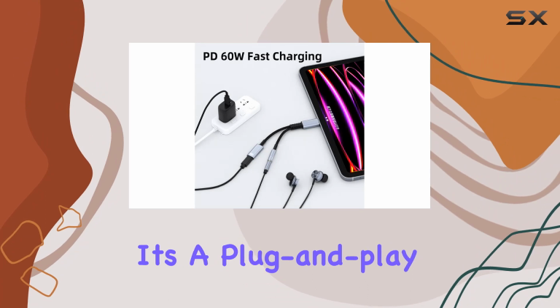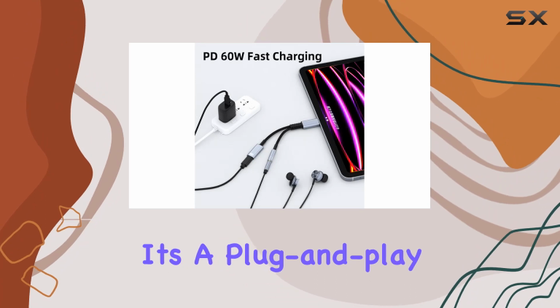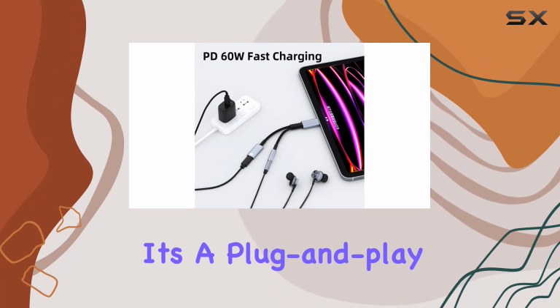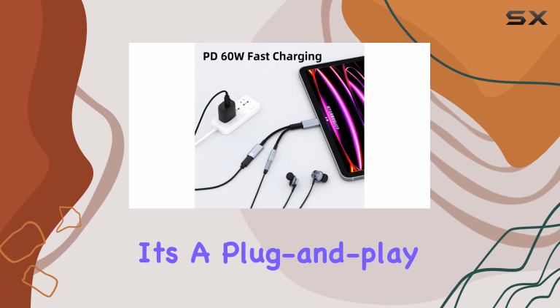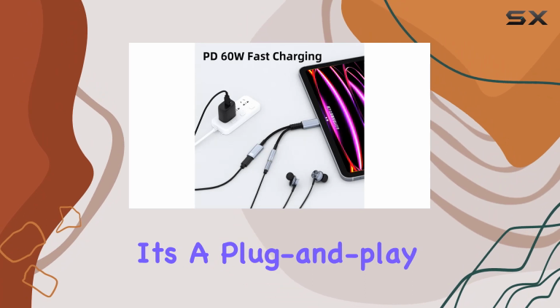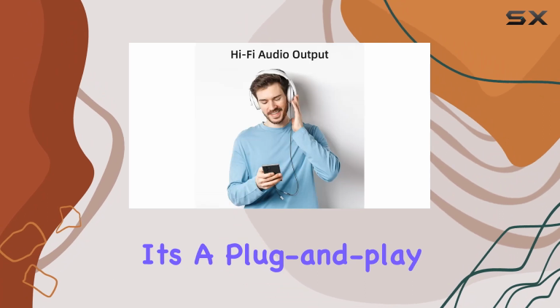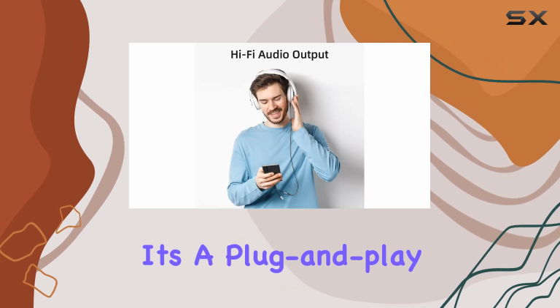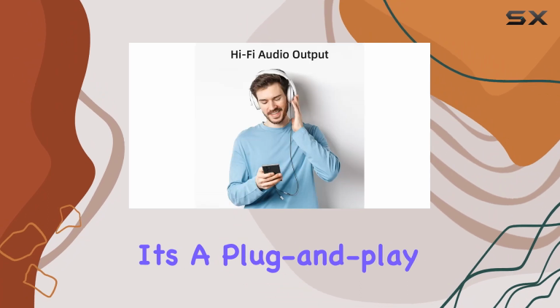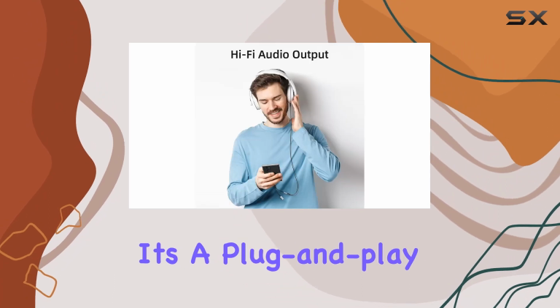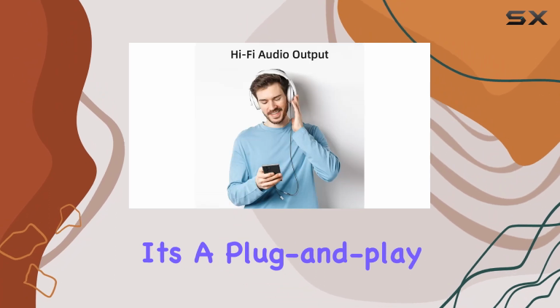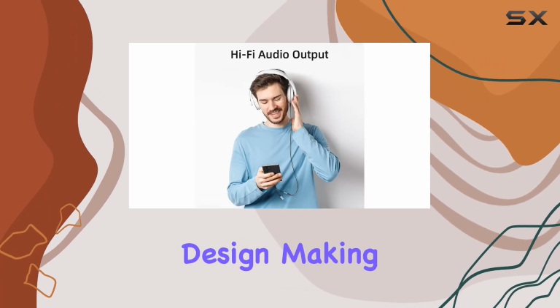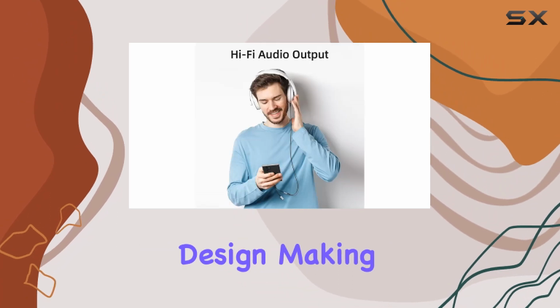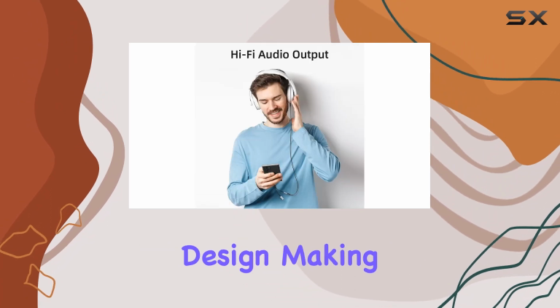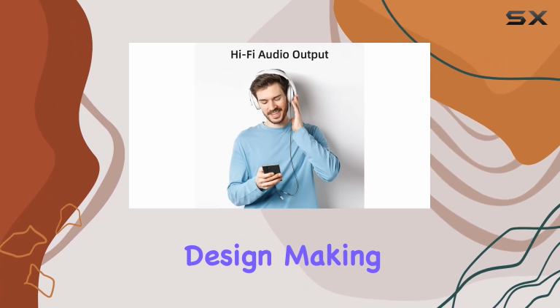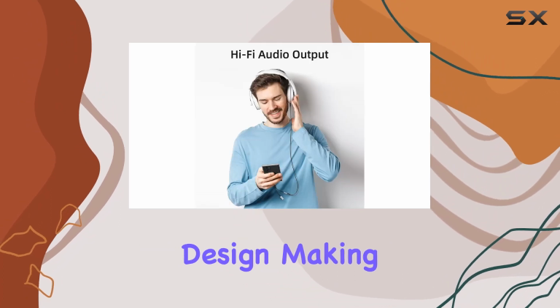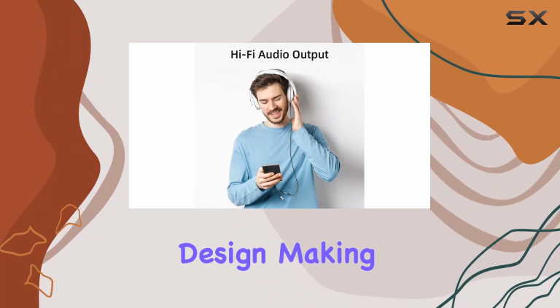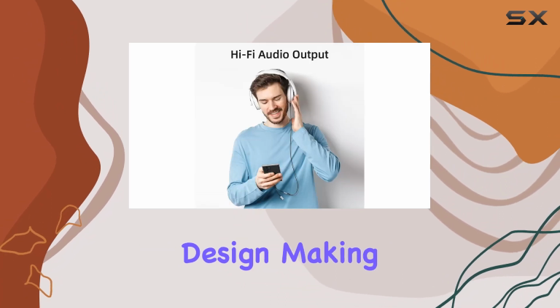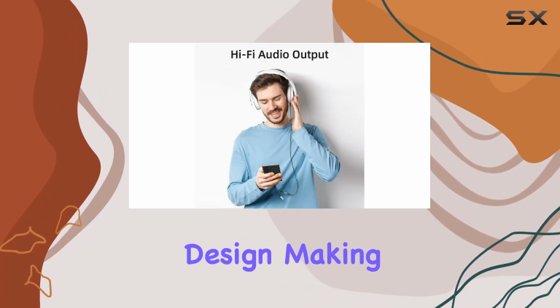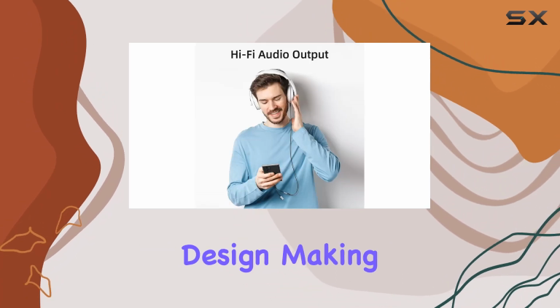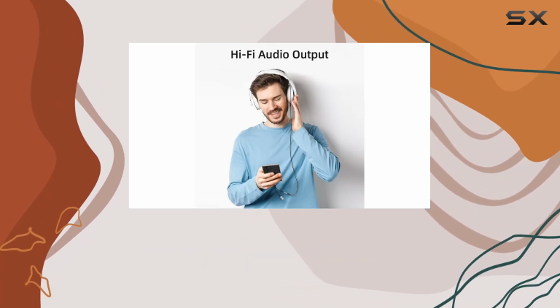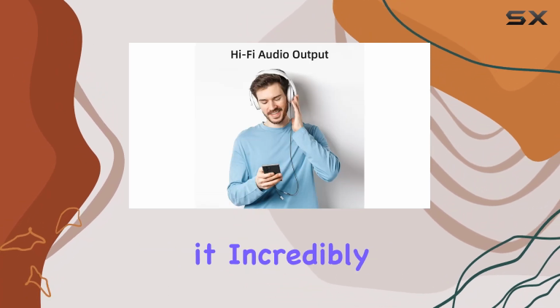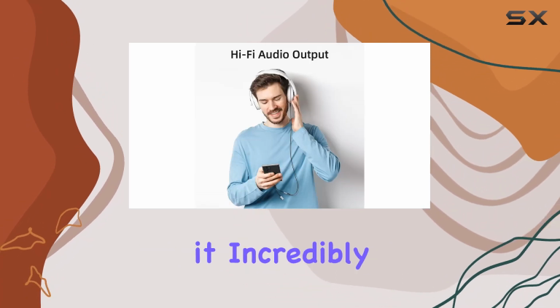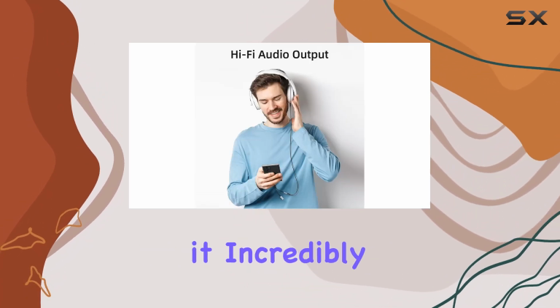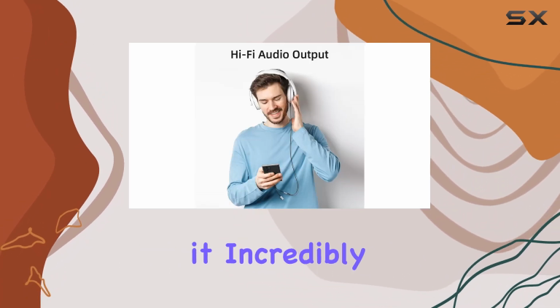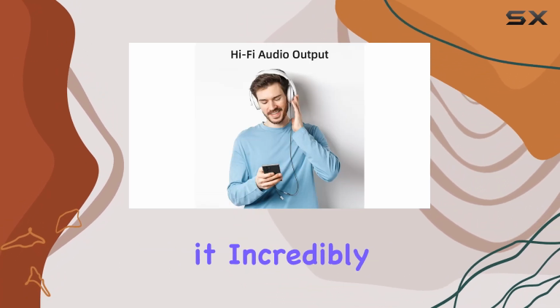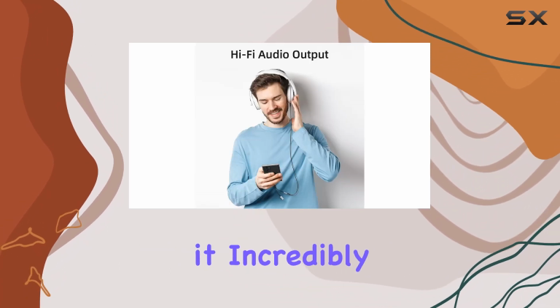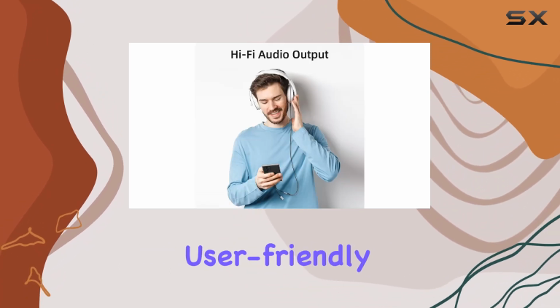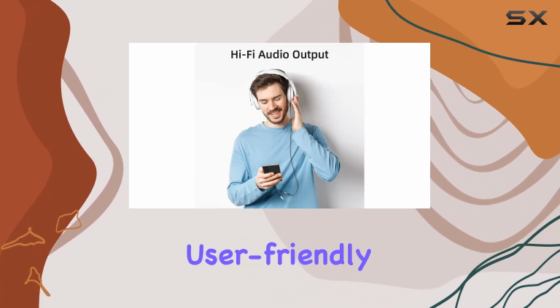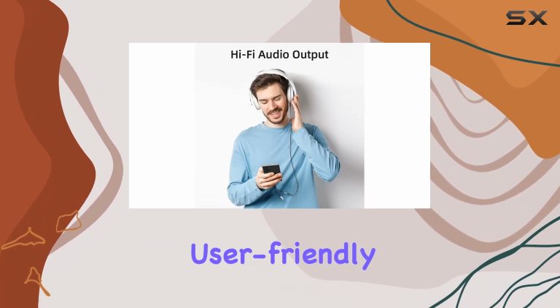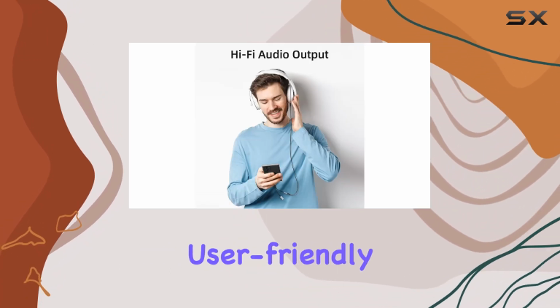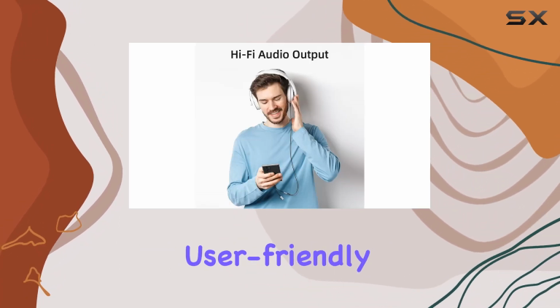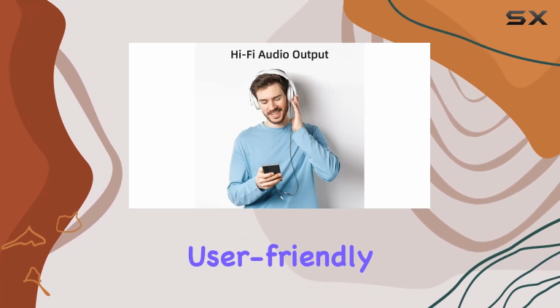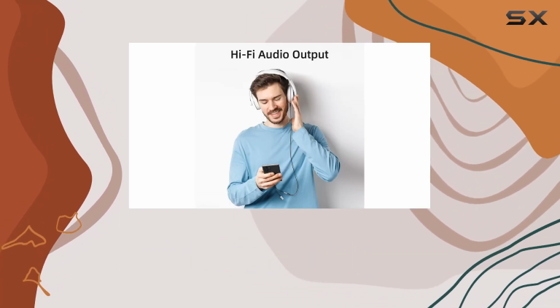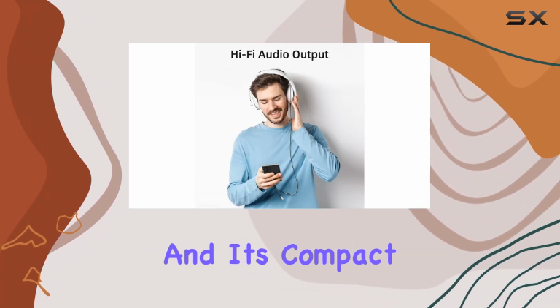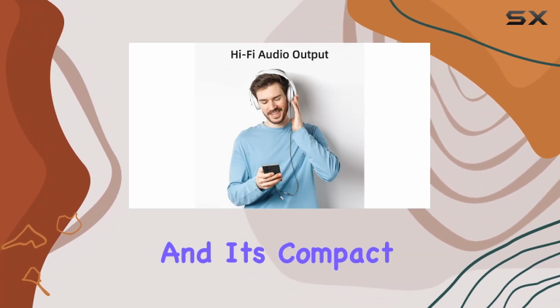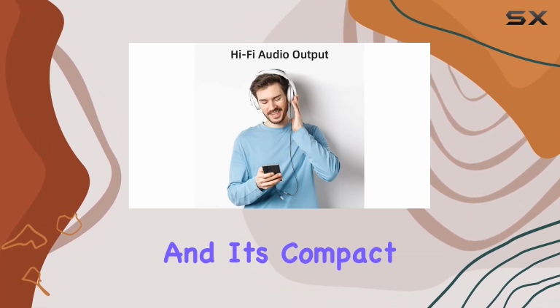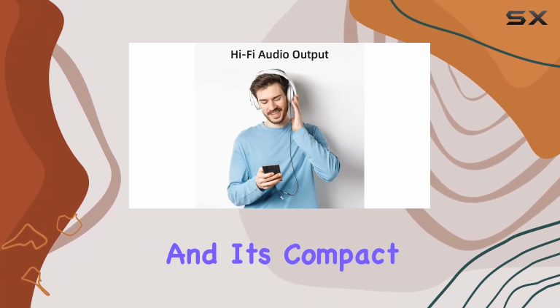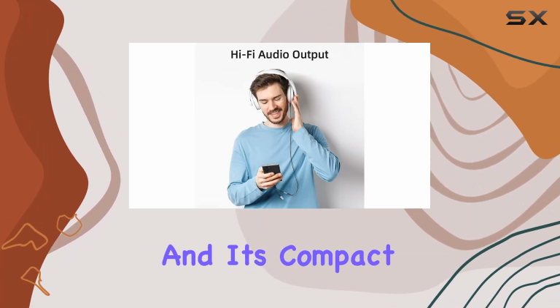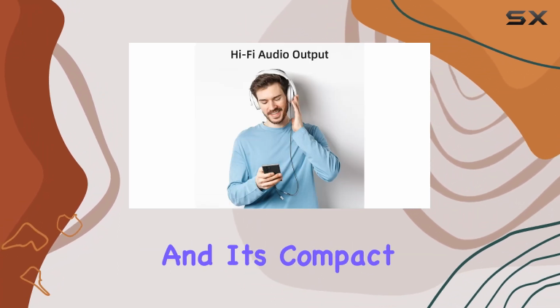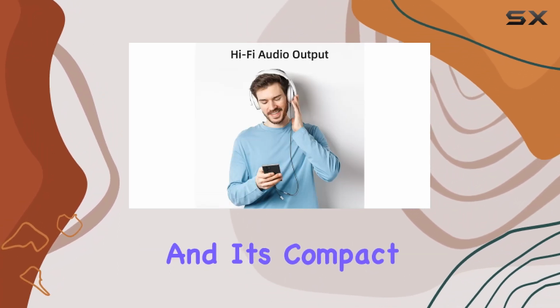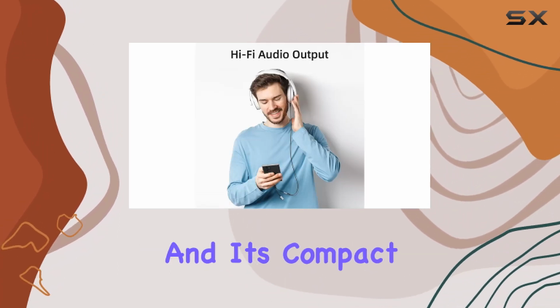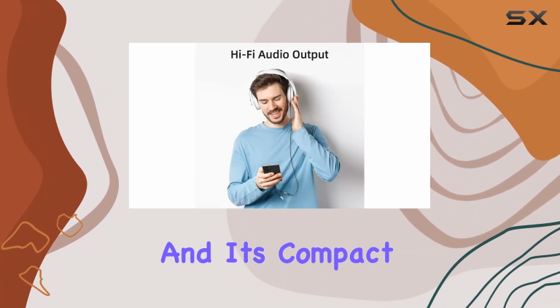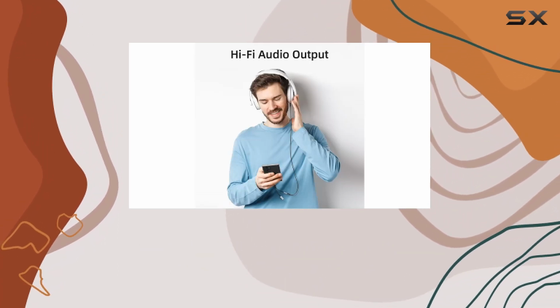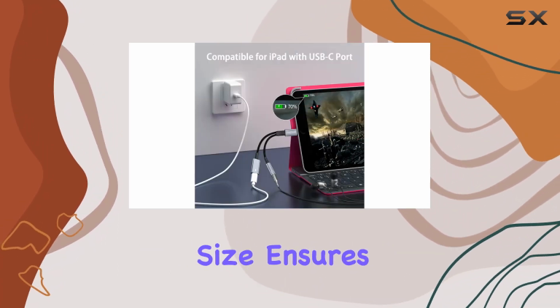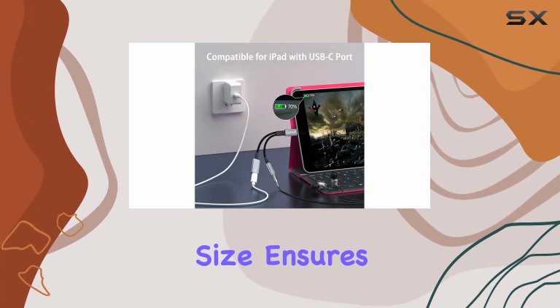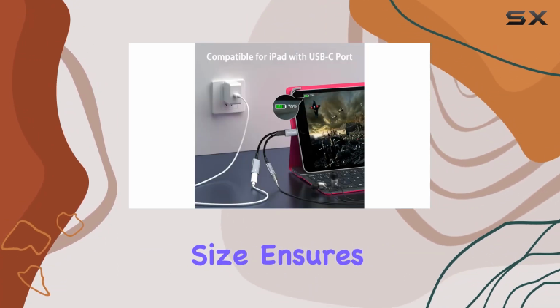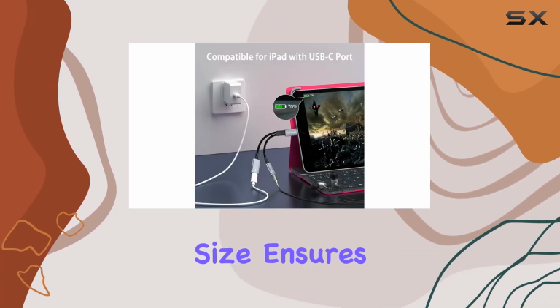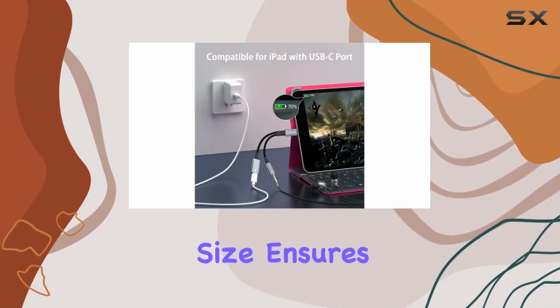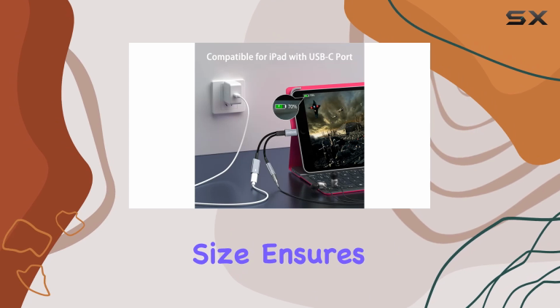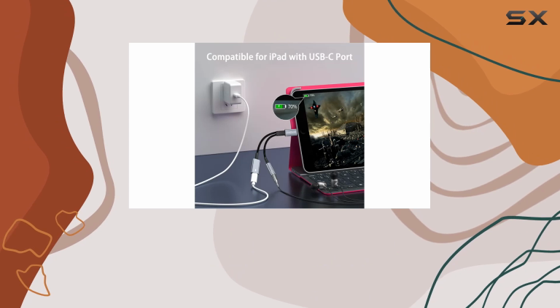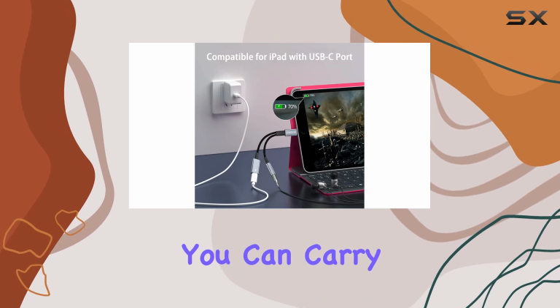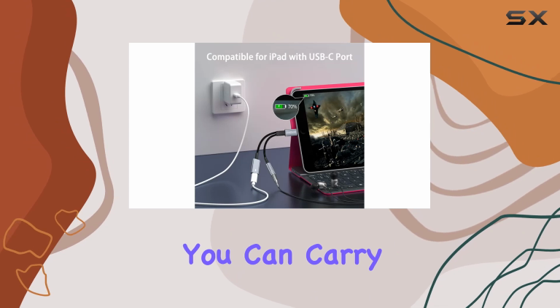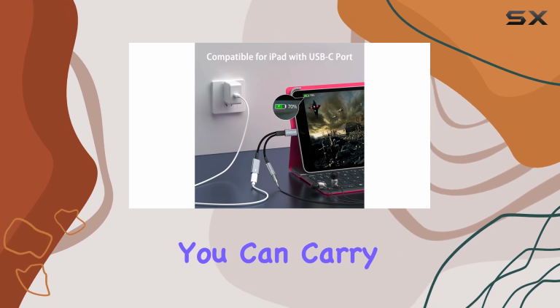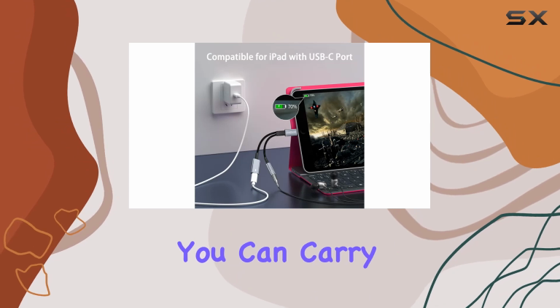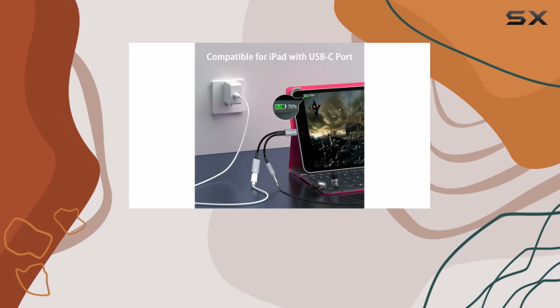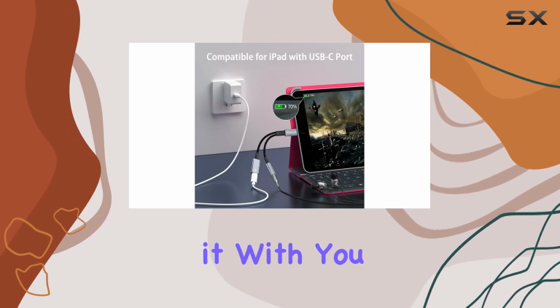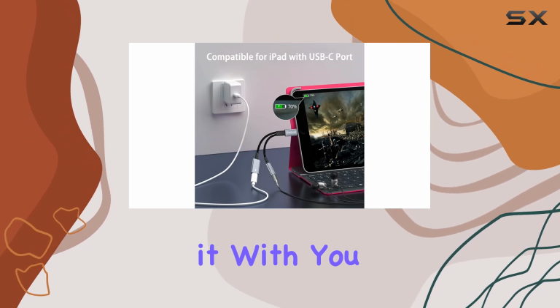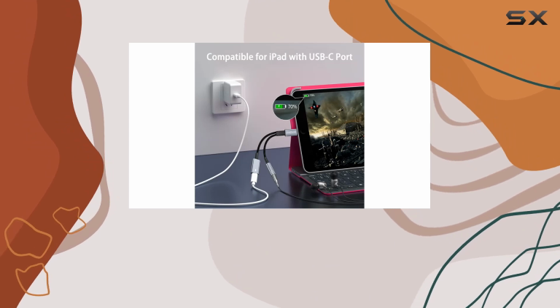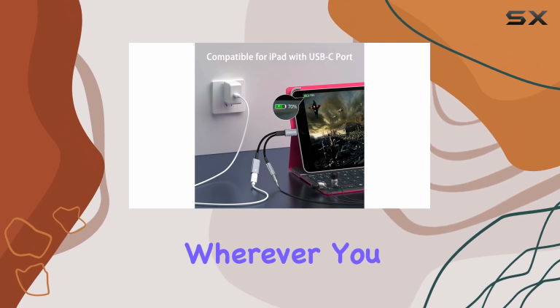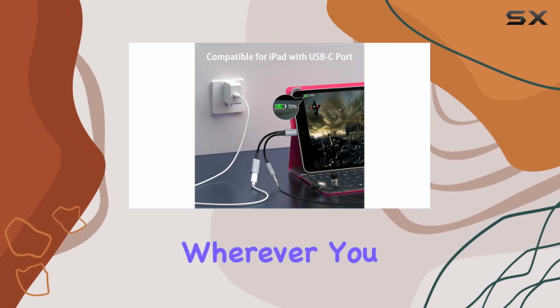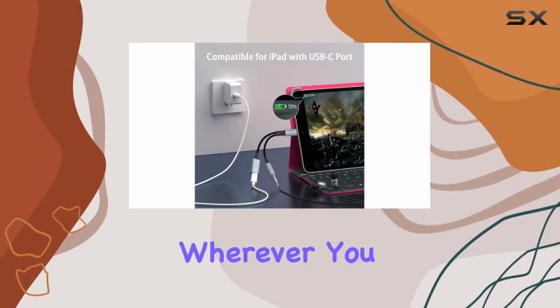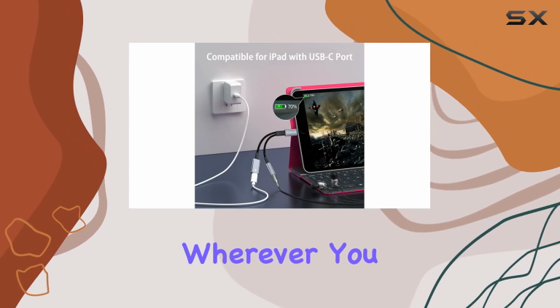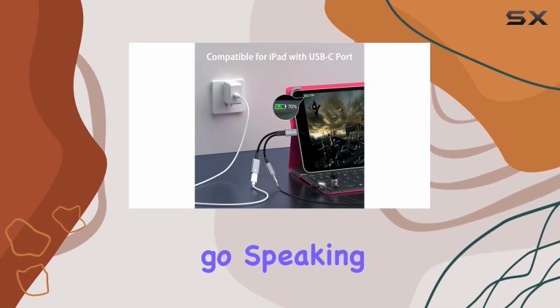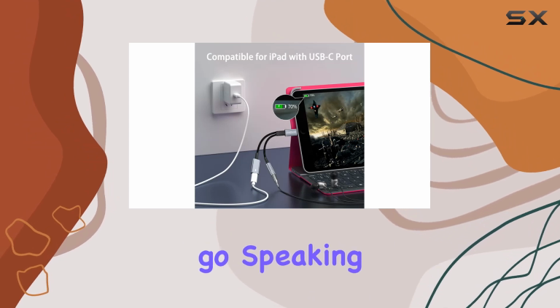It's a plug-and-play design, making it incredibly user-friendly, and its compact size ensures you can carry it with you wherever you go.